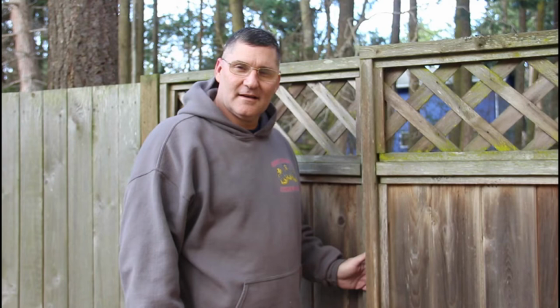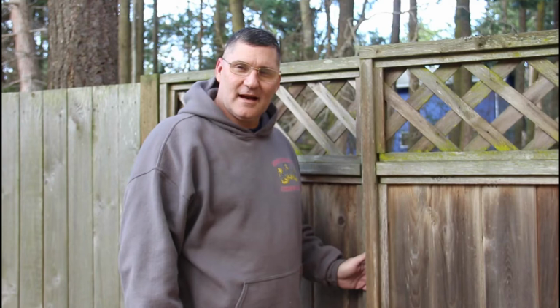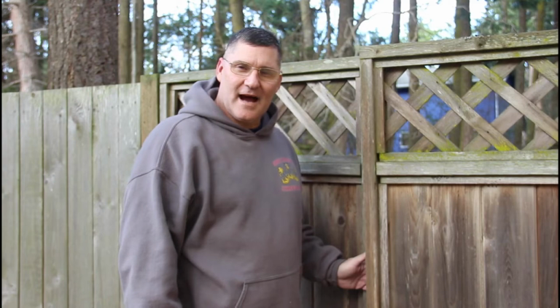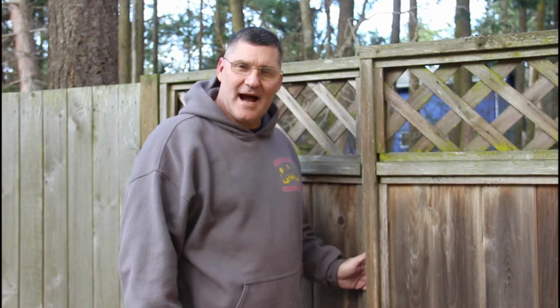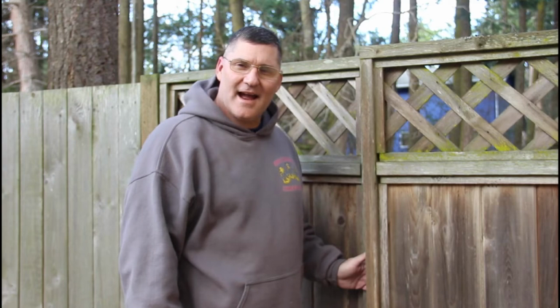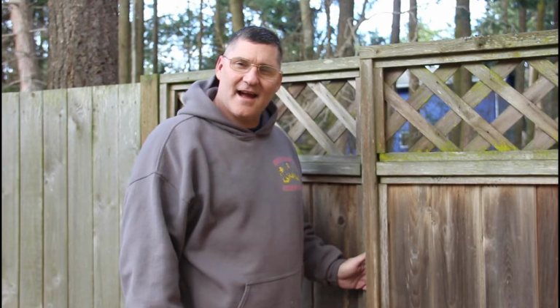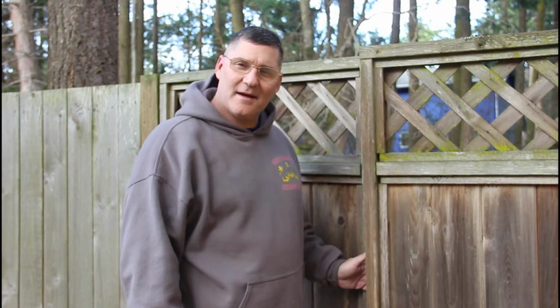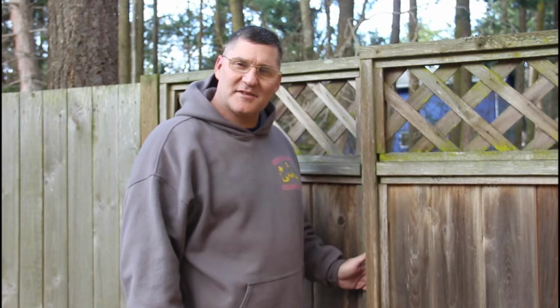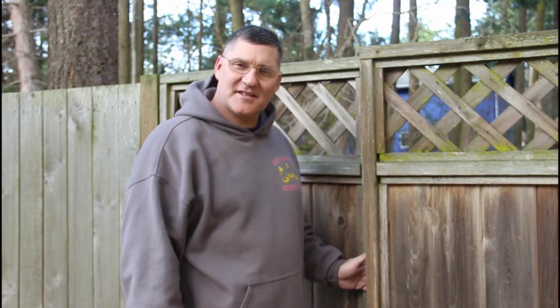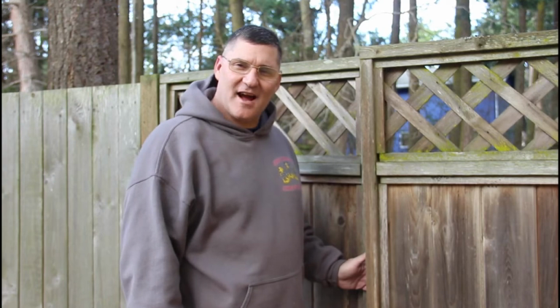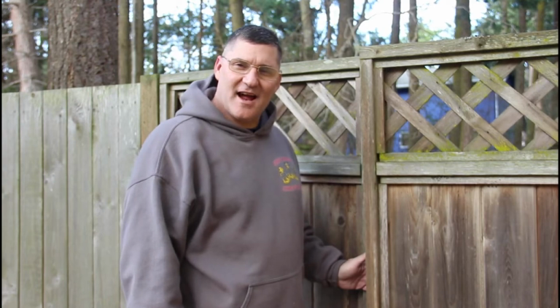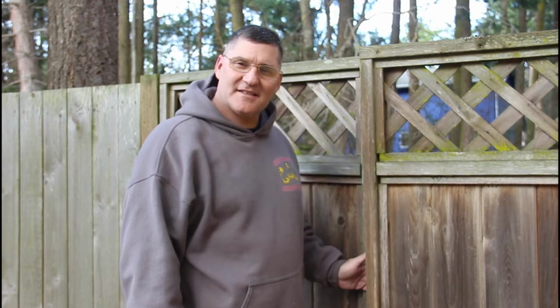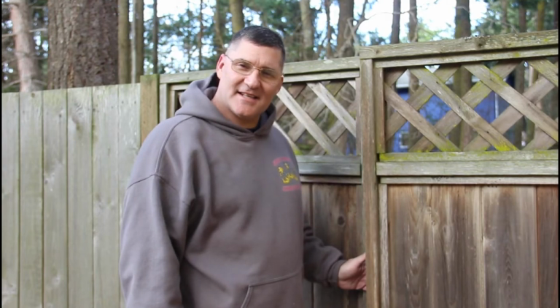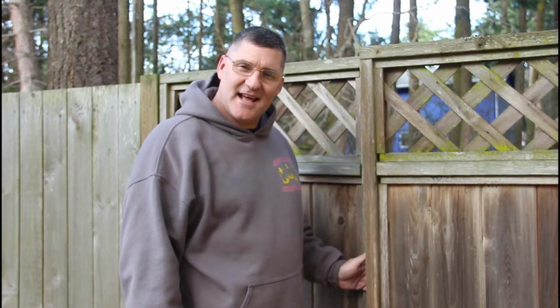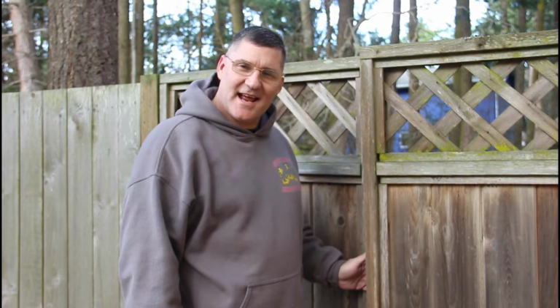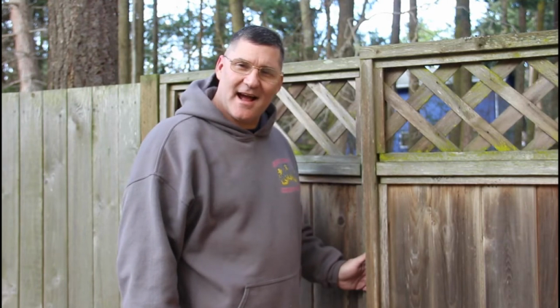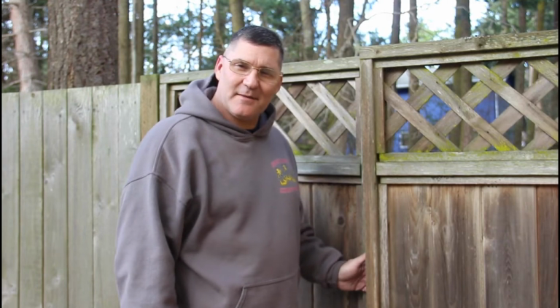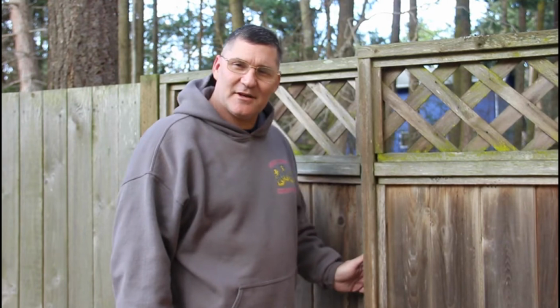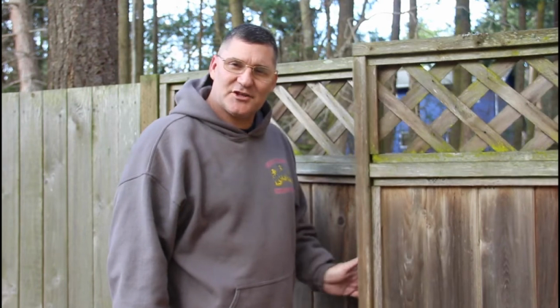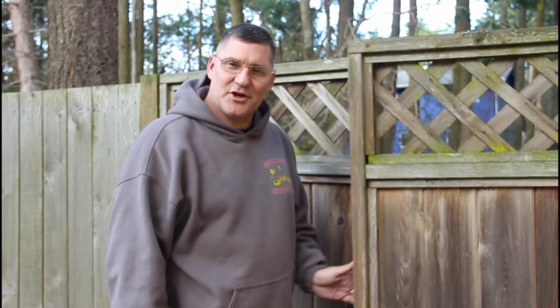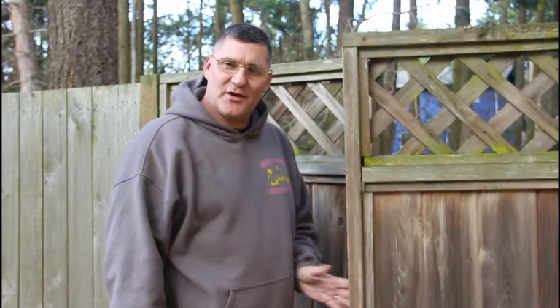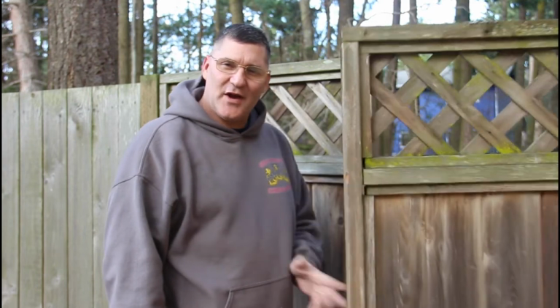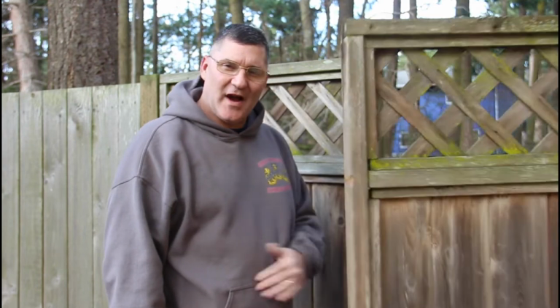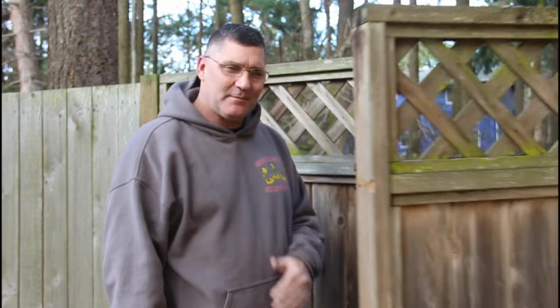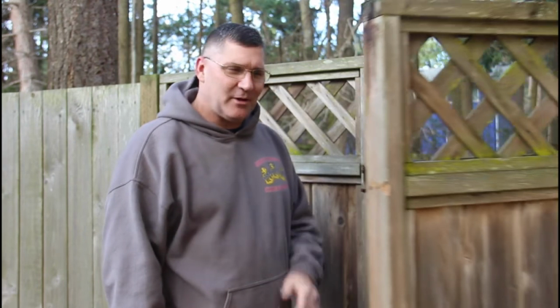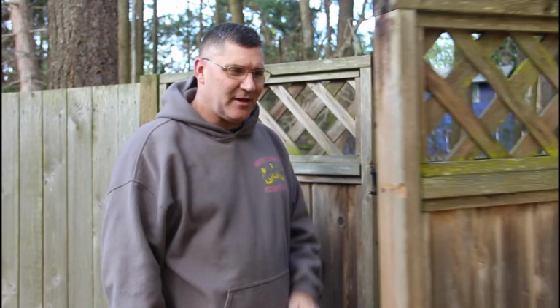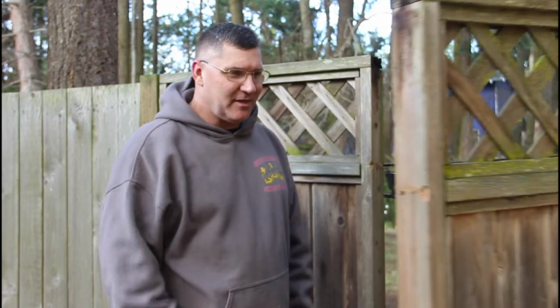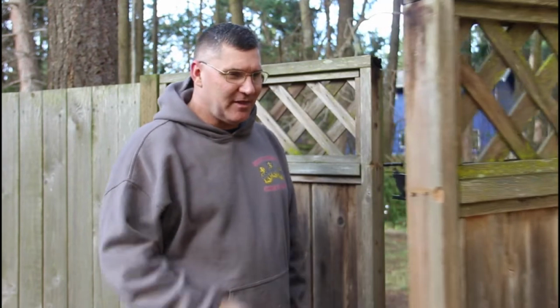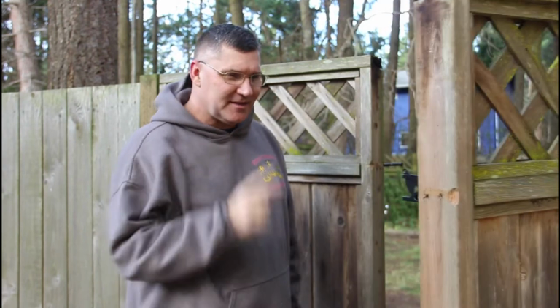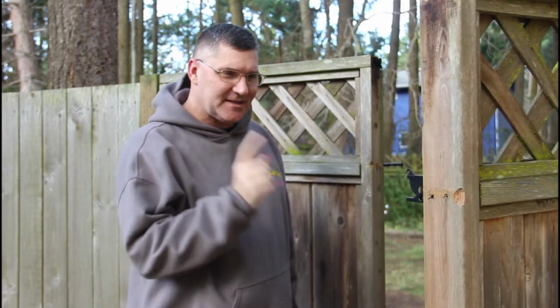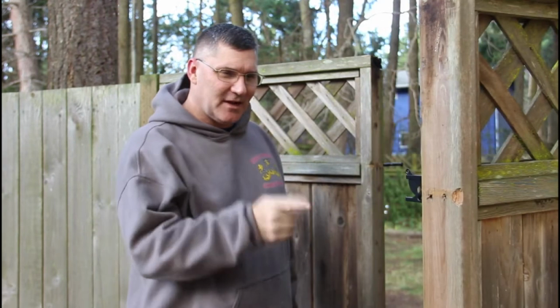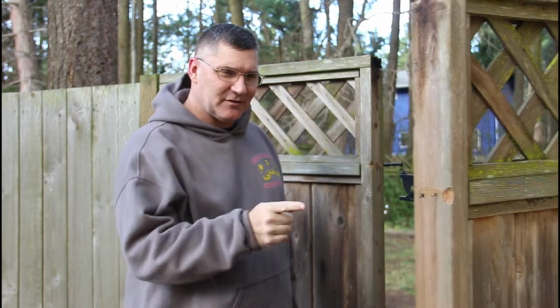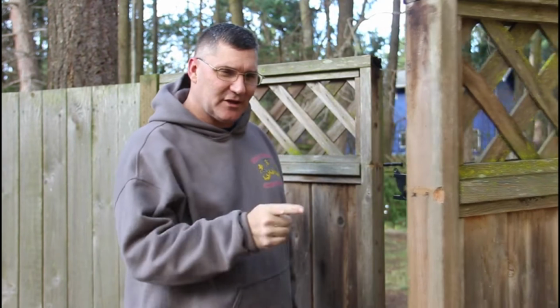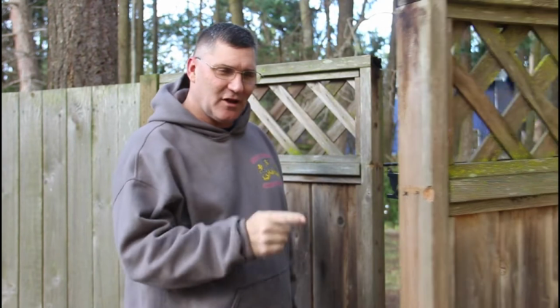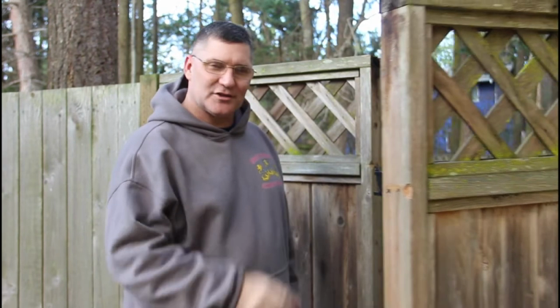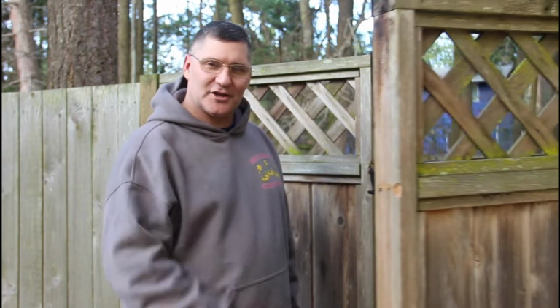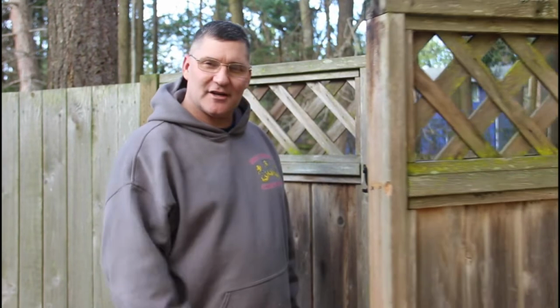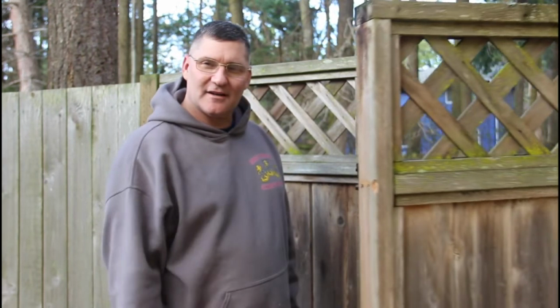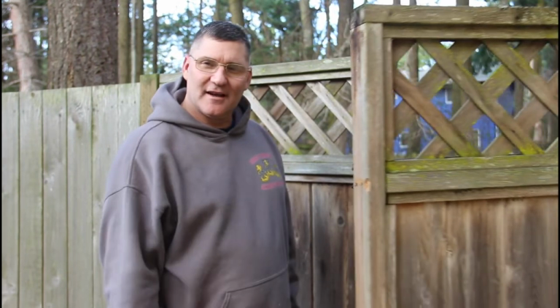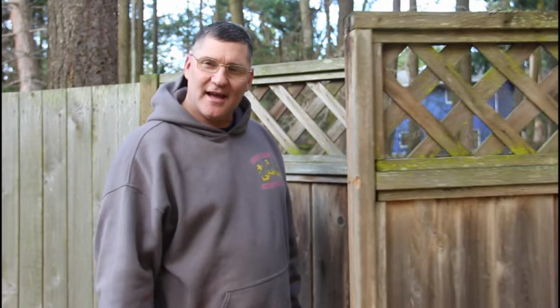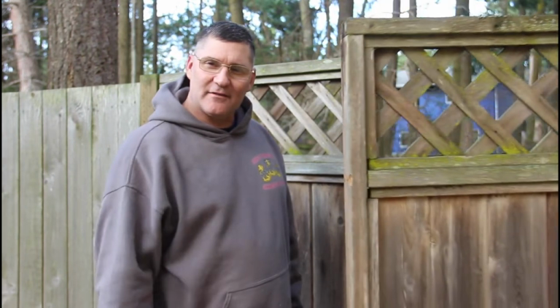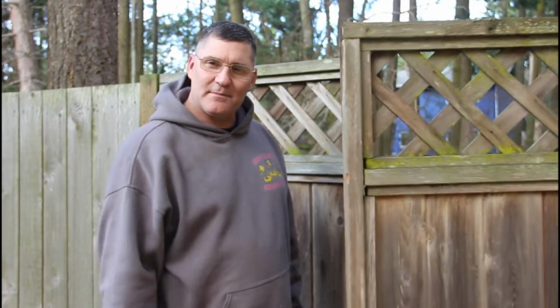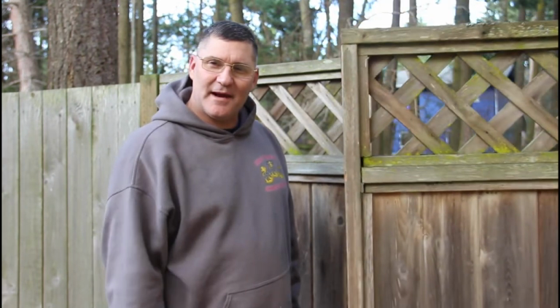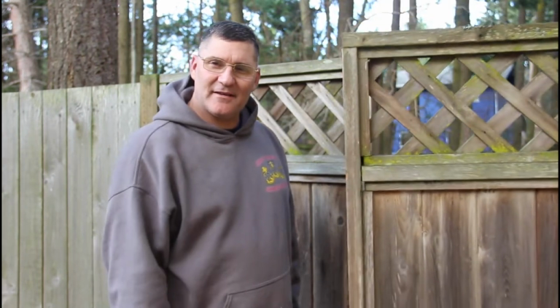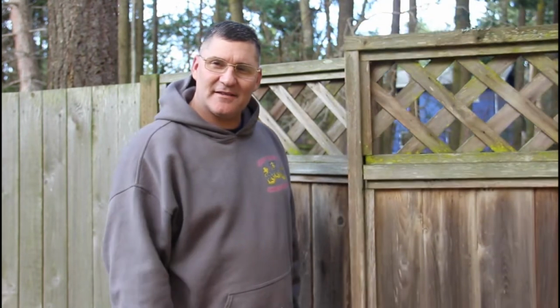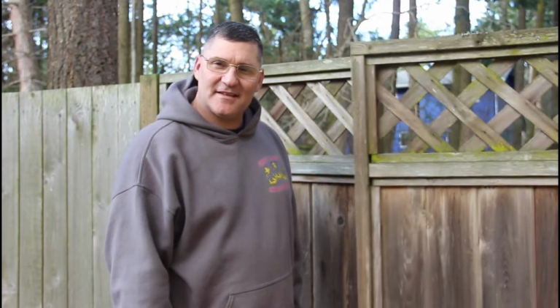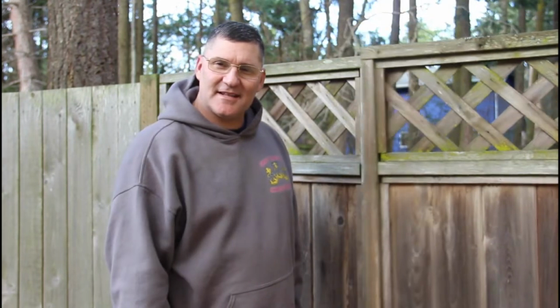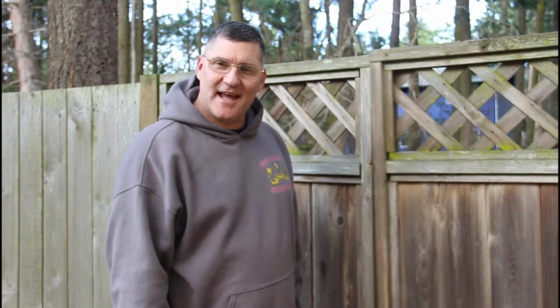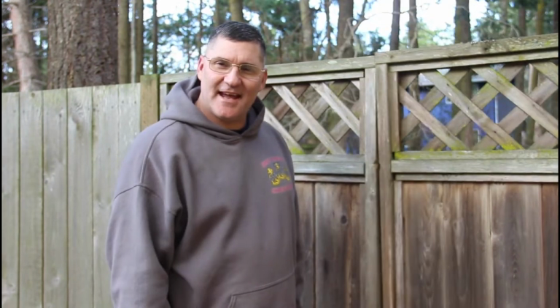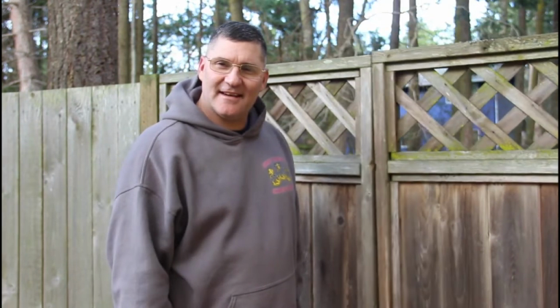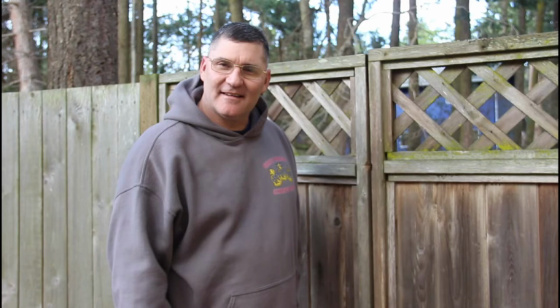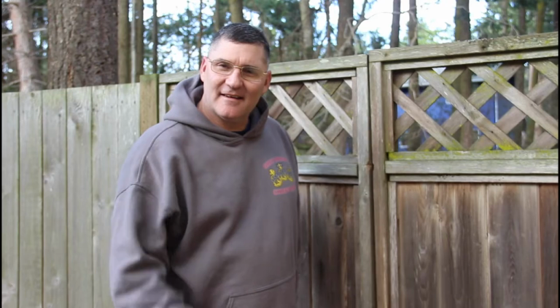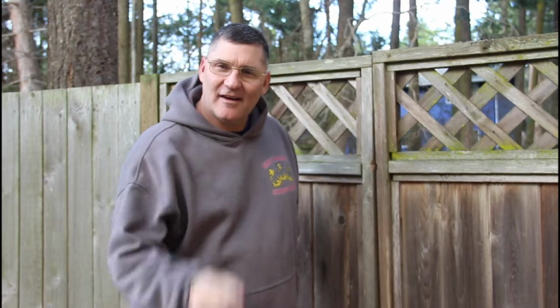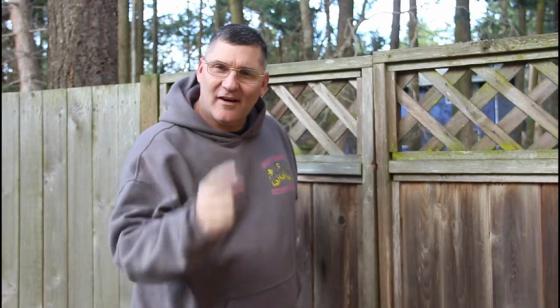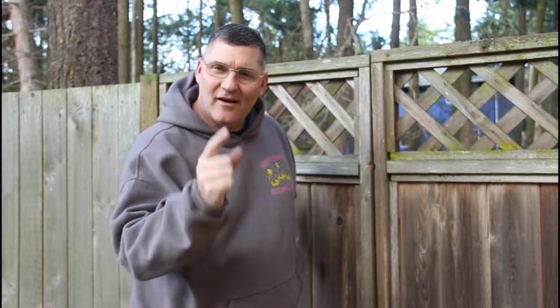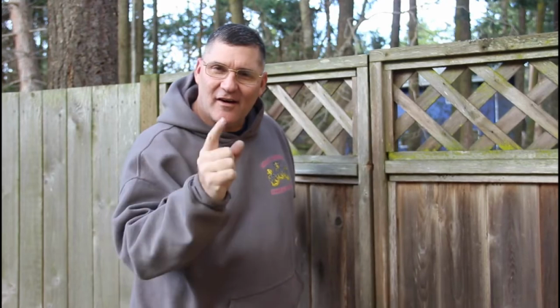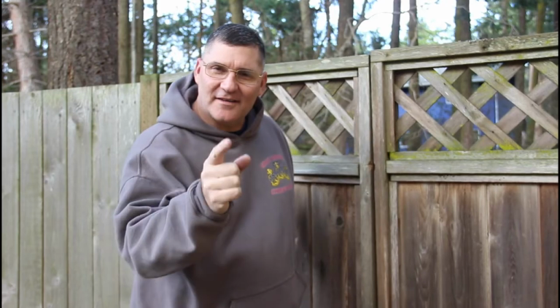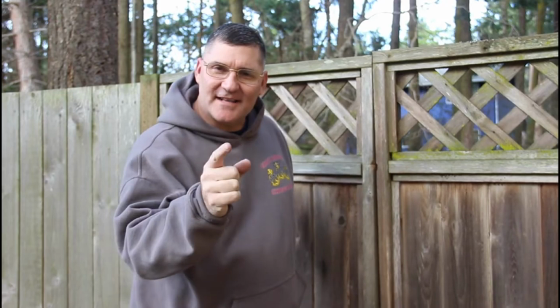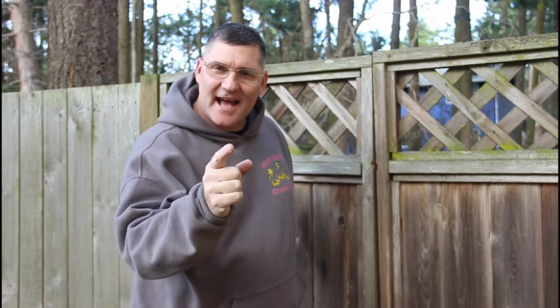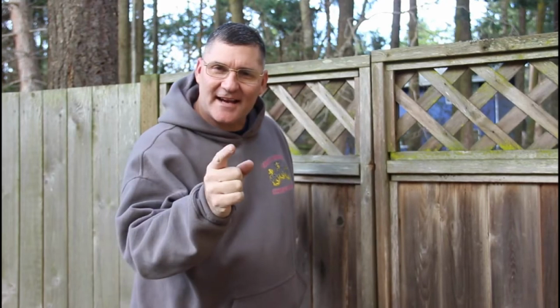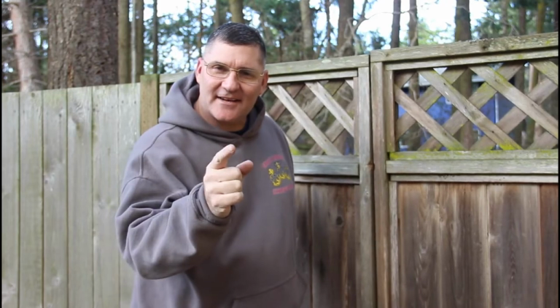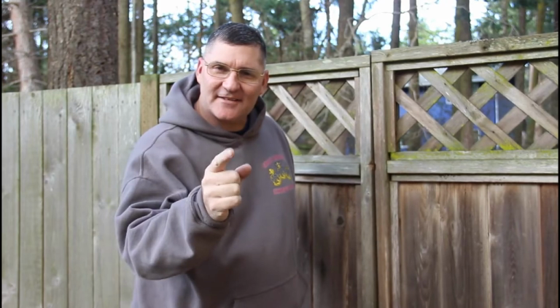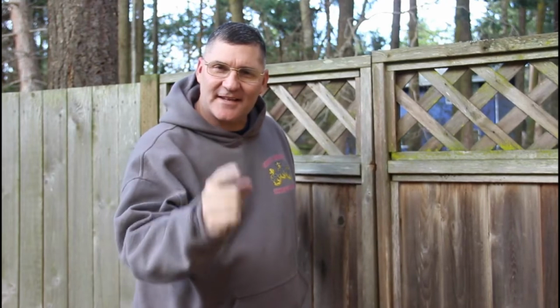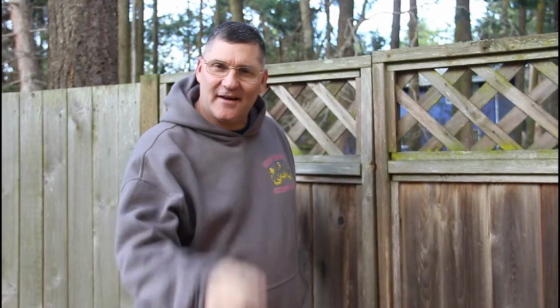Hi, I'm Scott. Today I'm going to show you how to work this self-closure and repair this gate on Dad It Yourself.